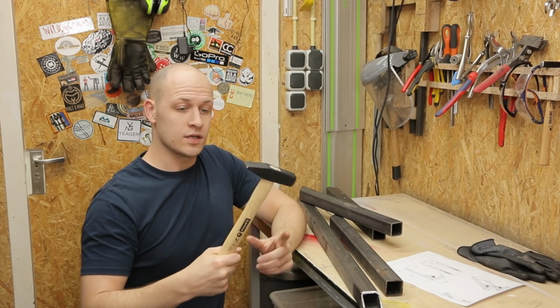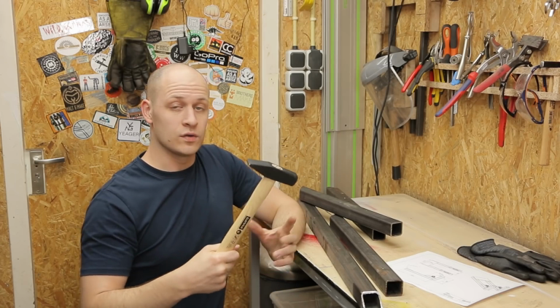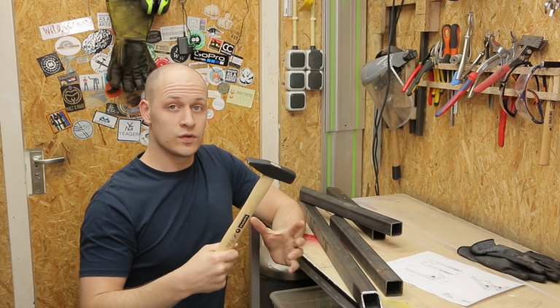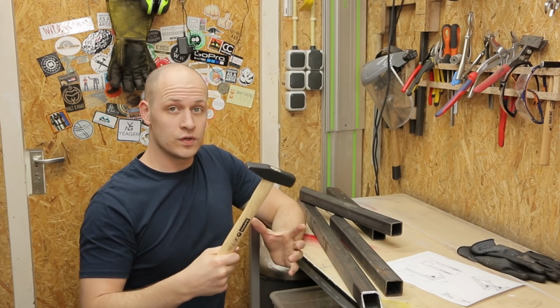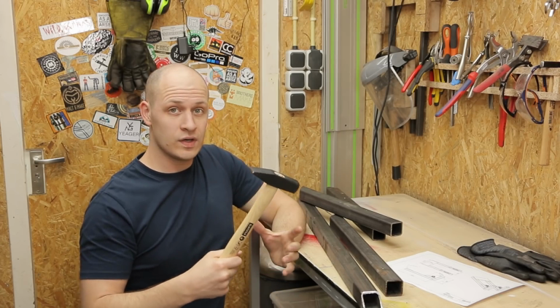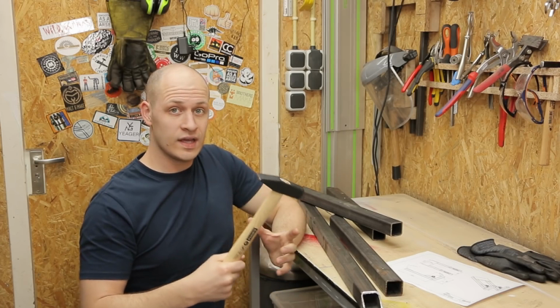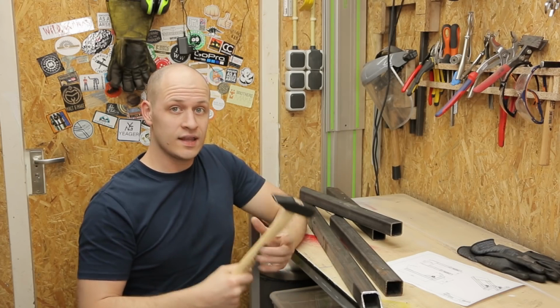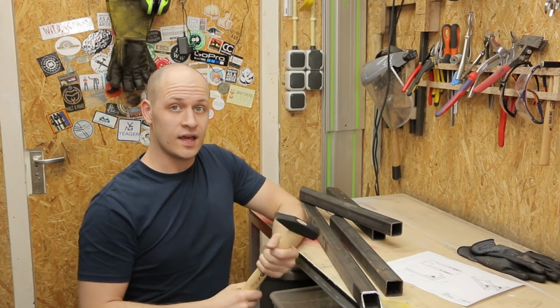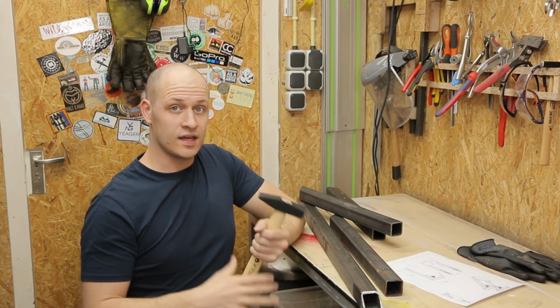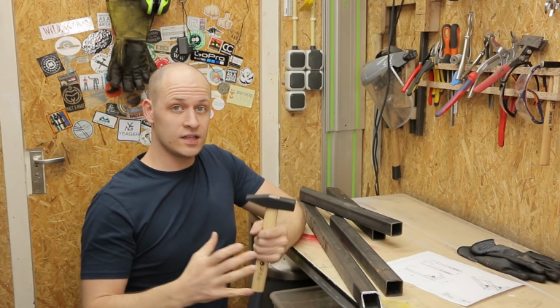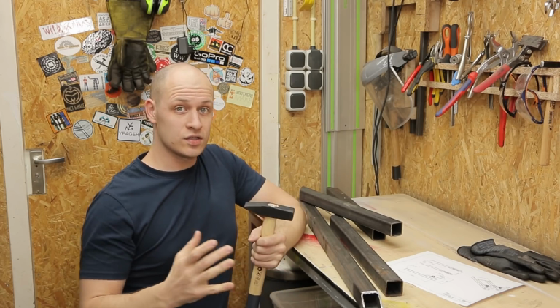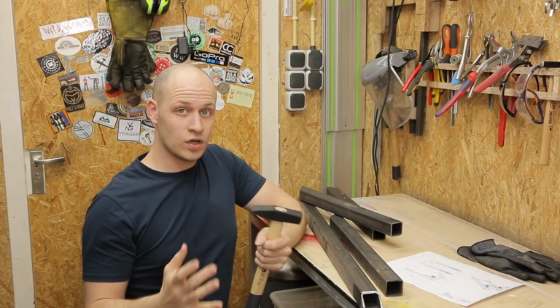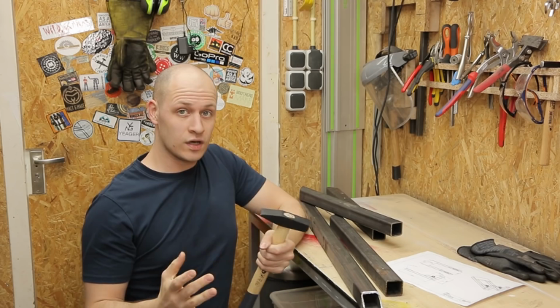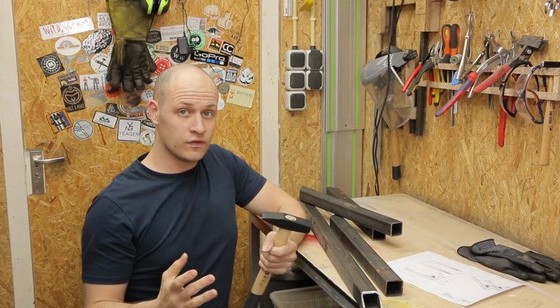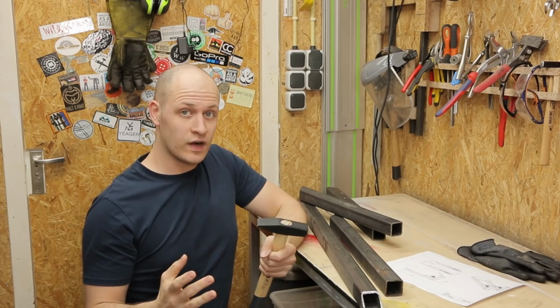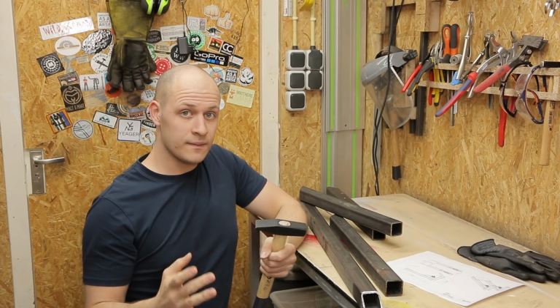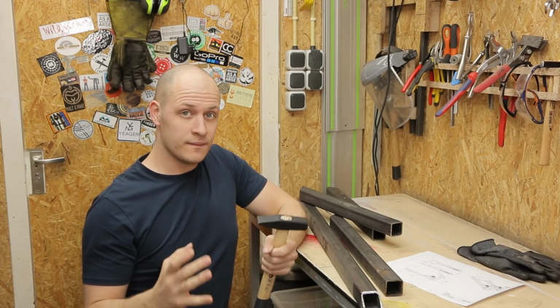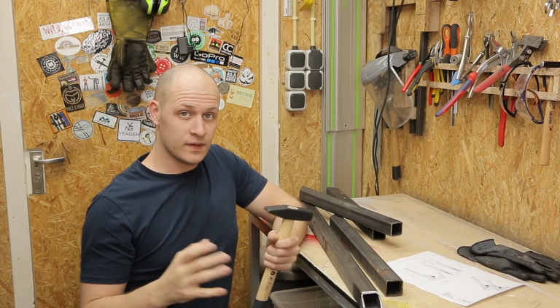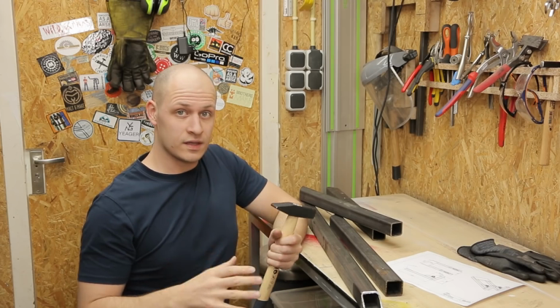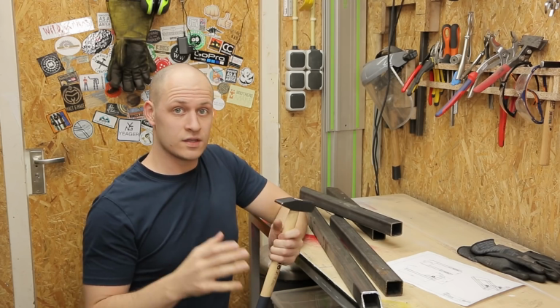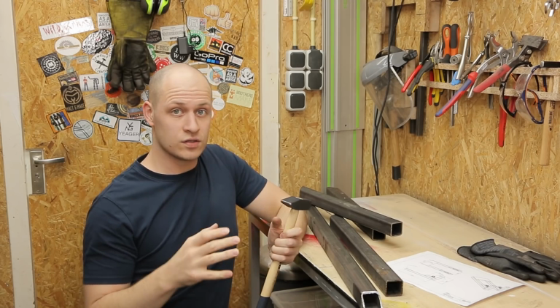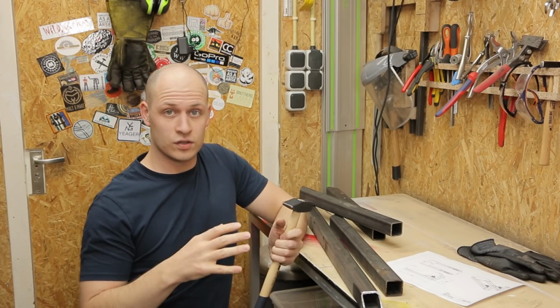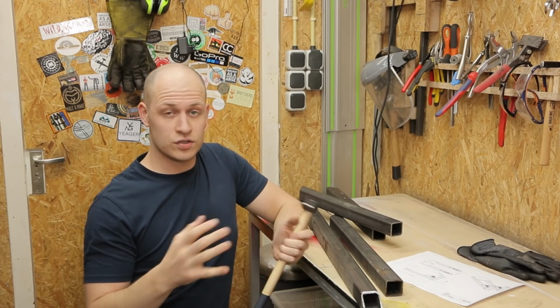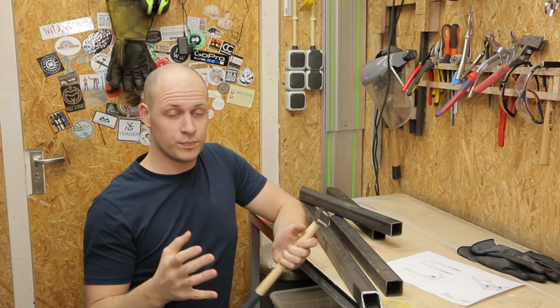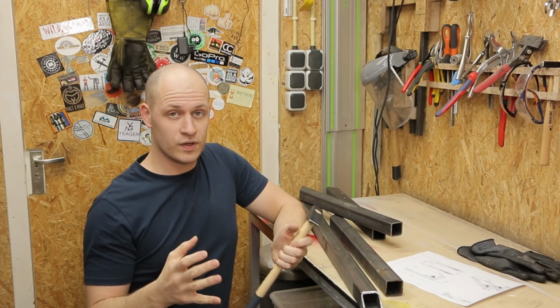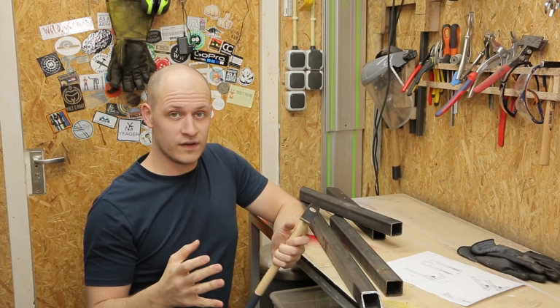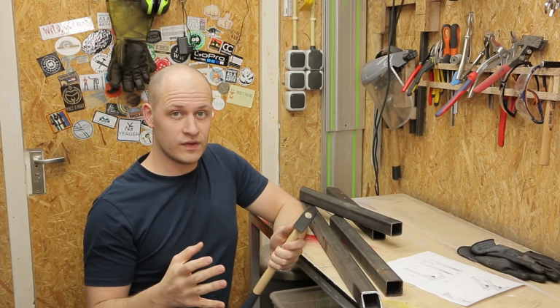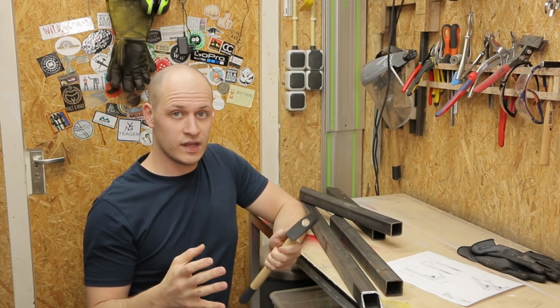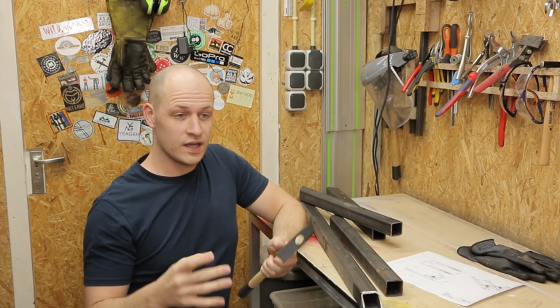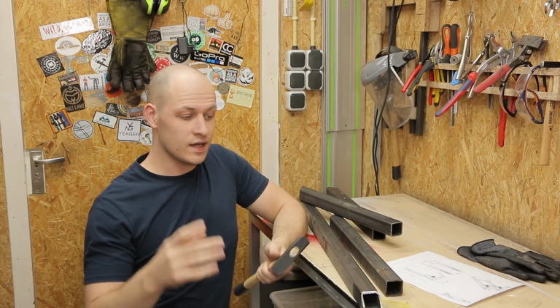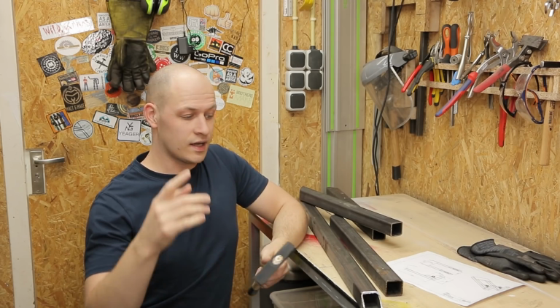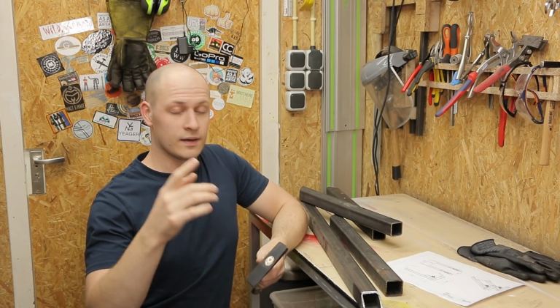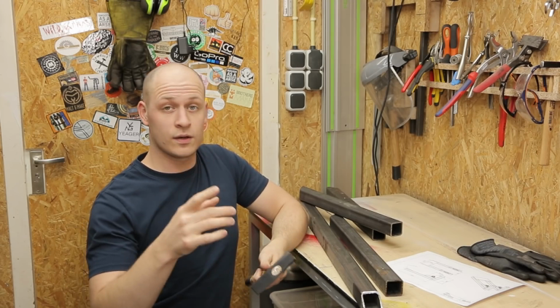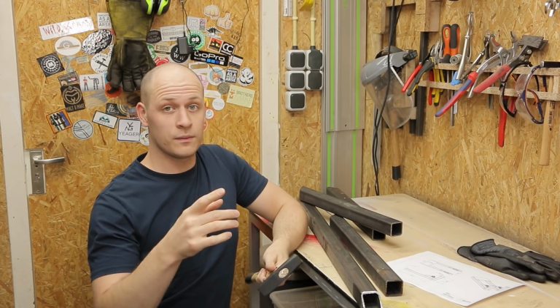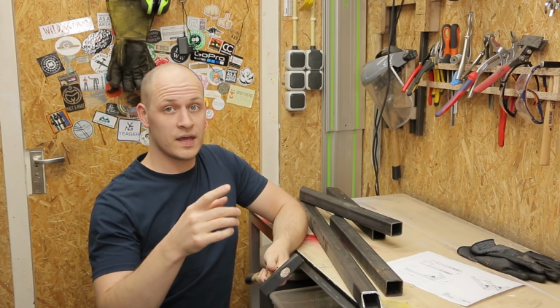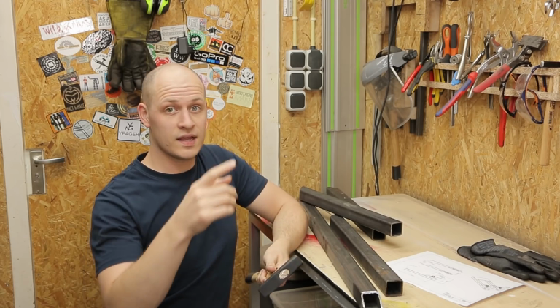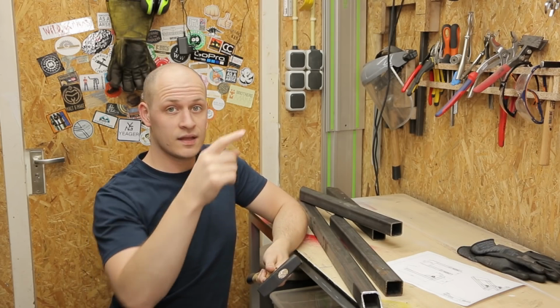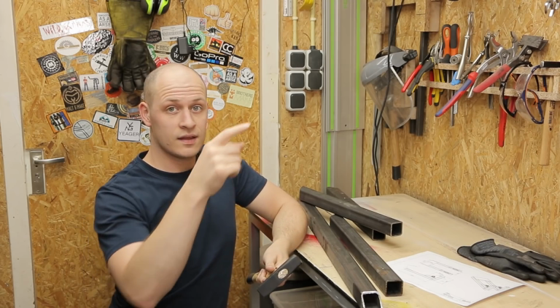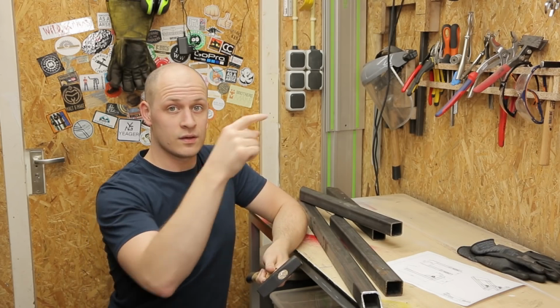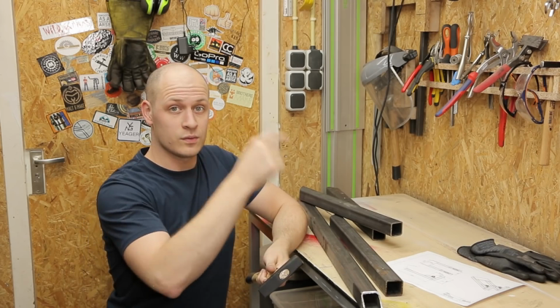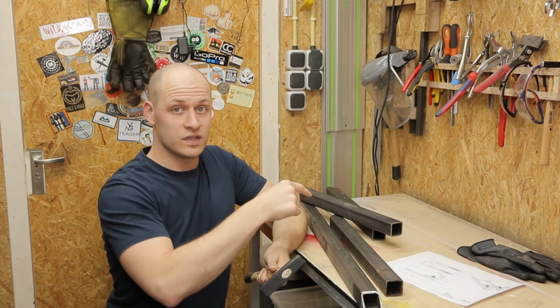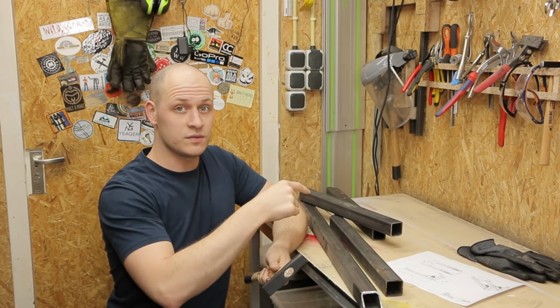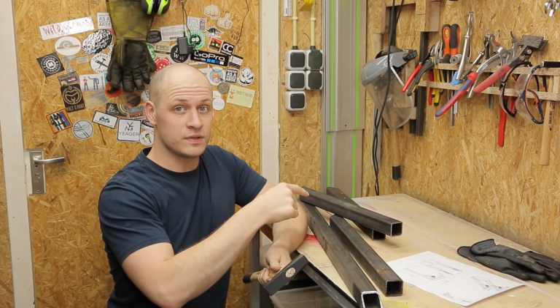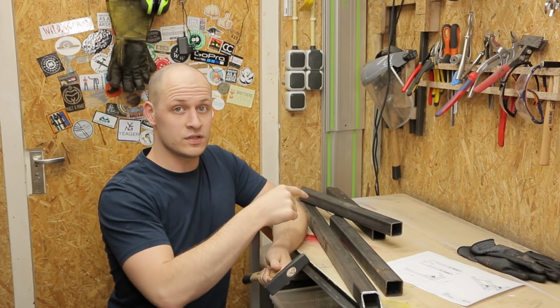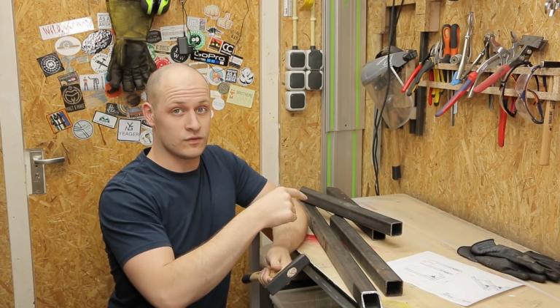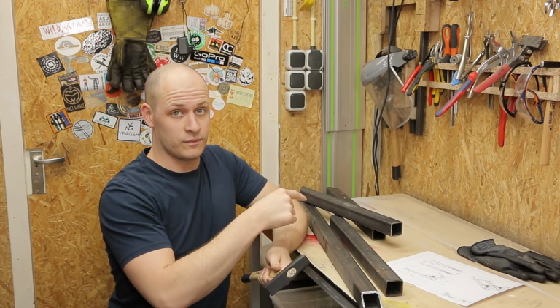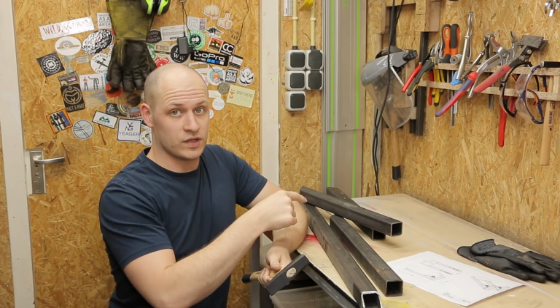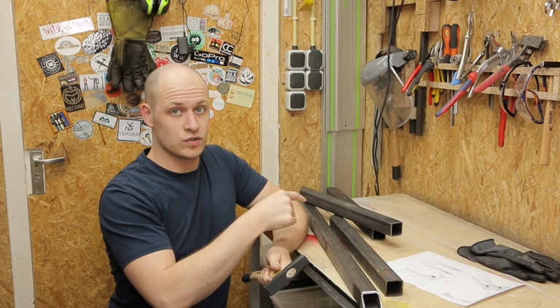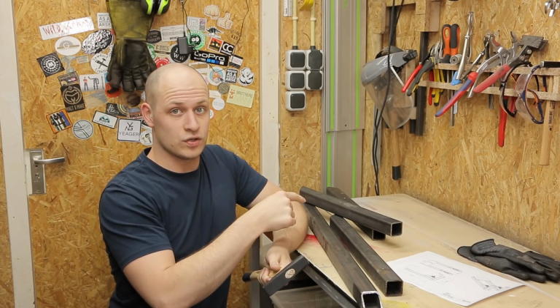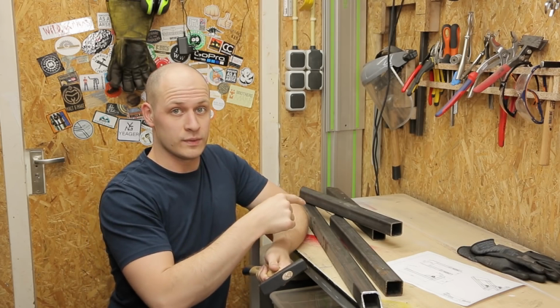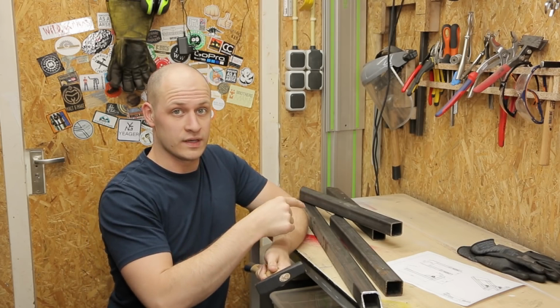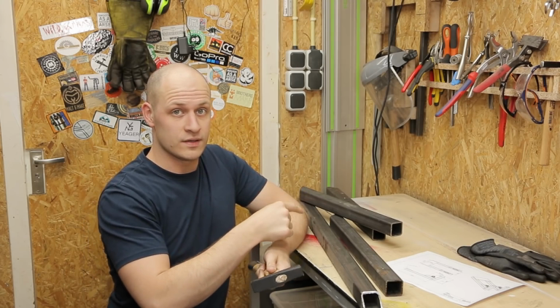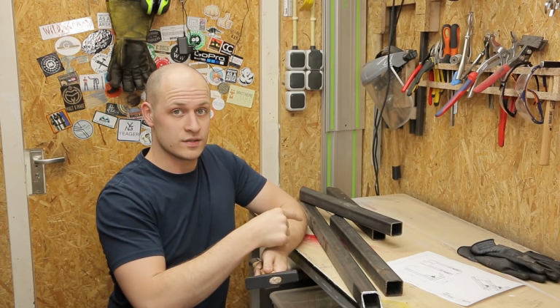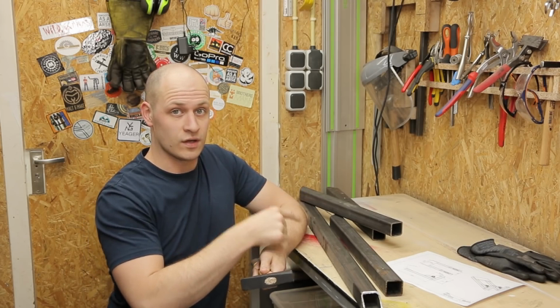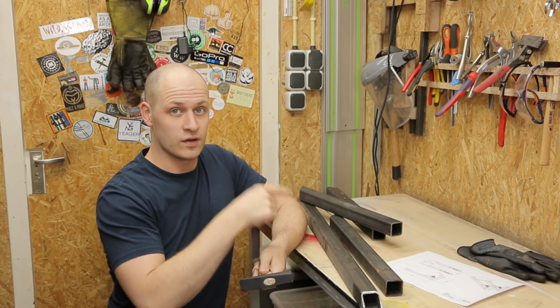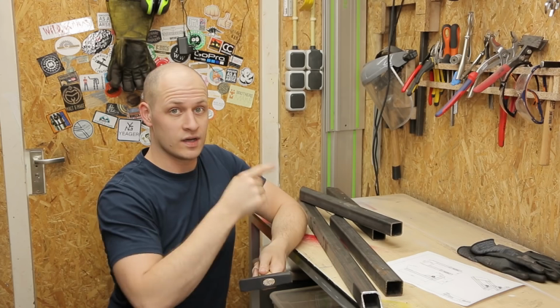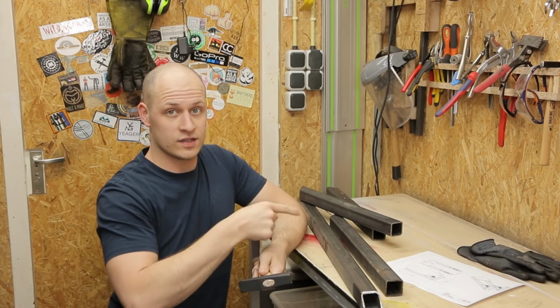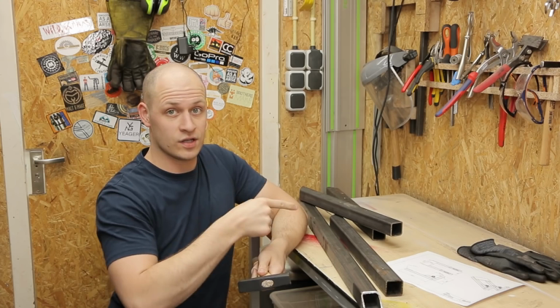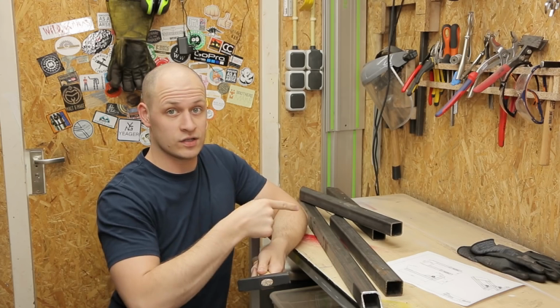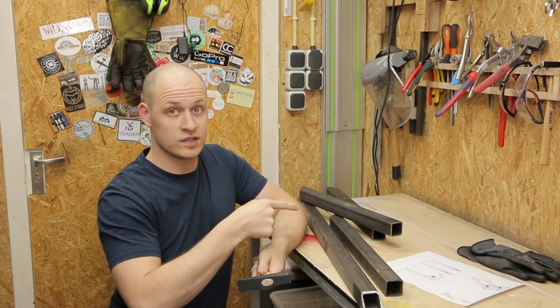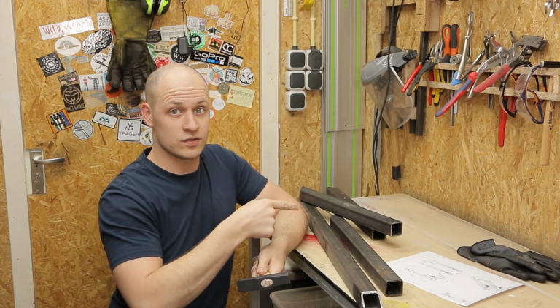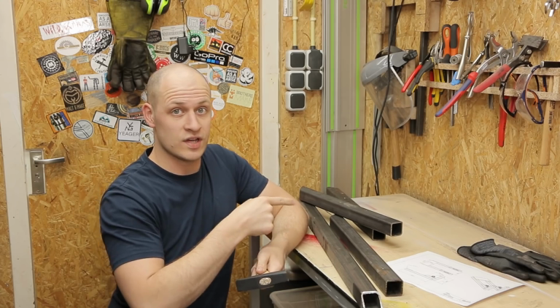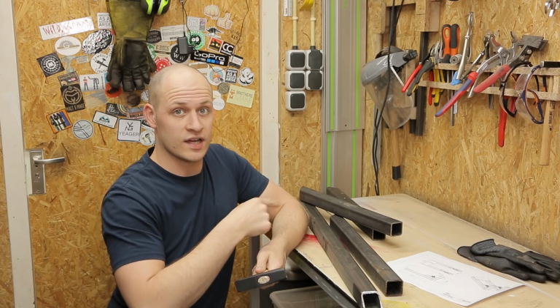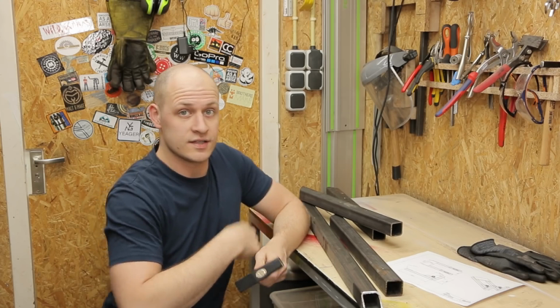To do that I need a solid frame that's gonna support everything and I'm gonna make that with these pieces of metal tubing. So let's cut these to size.